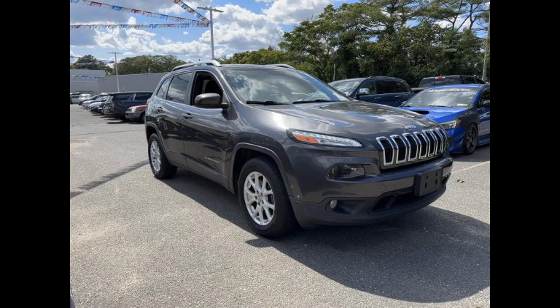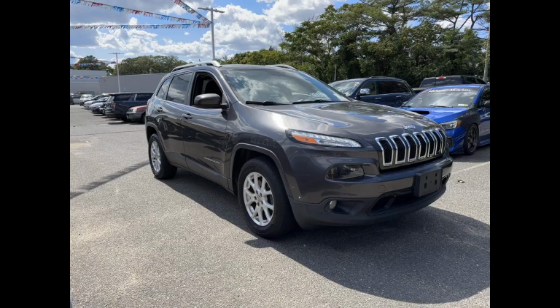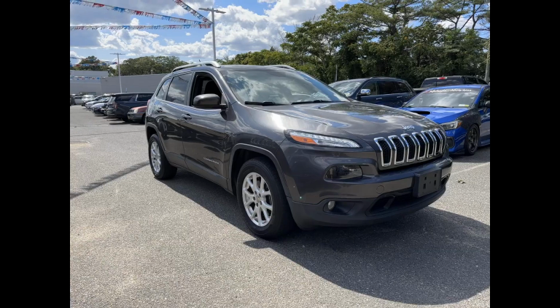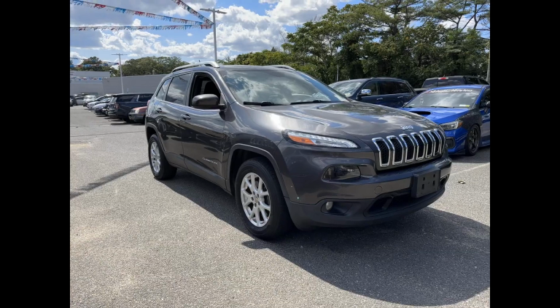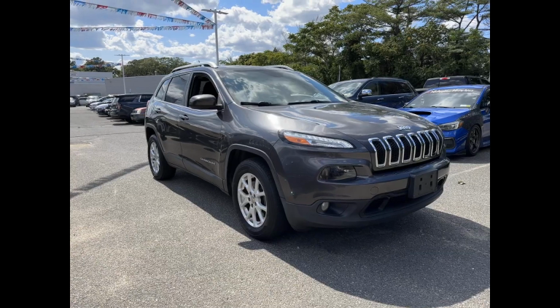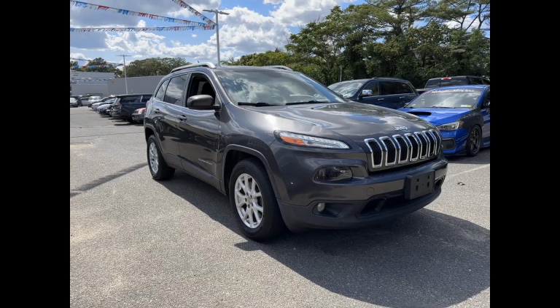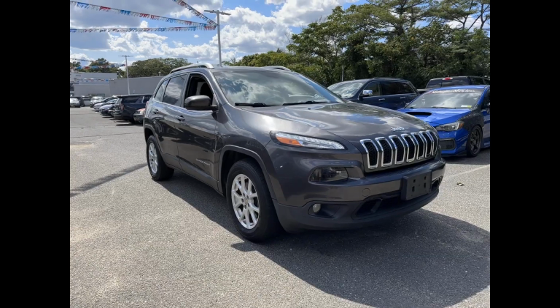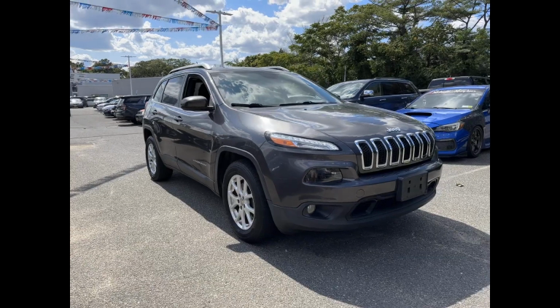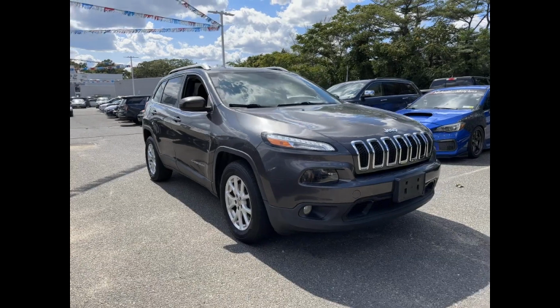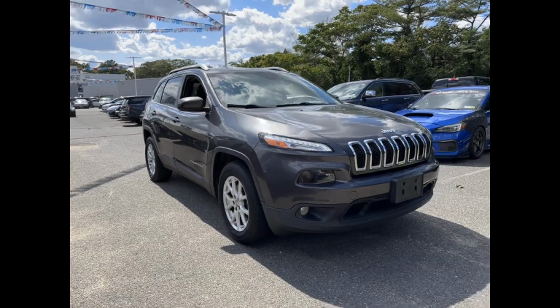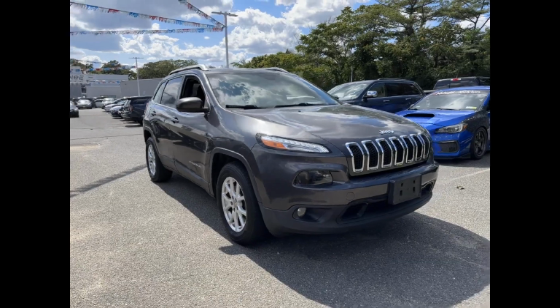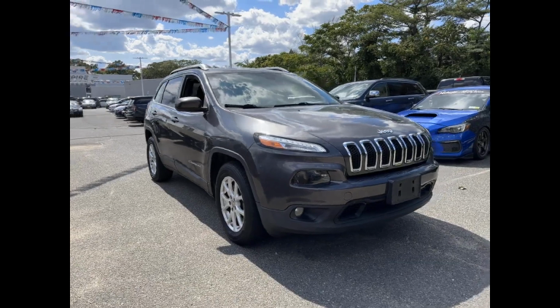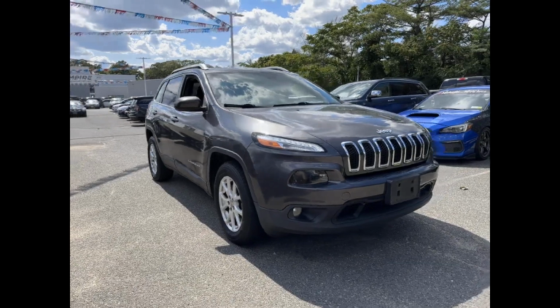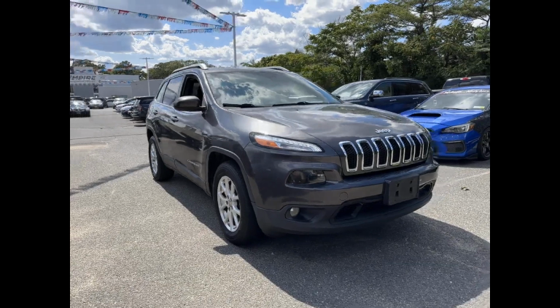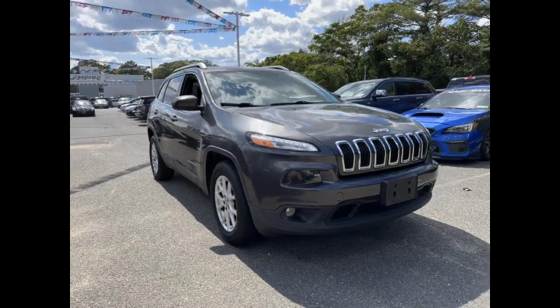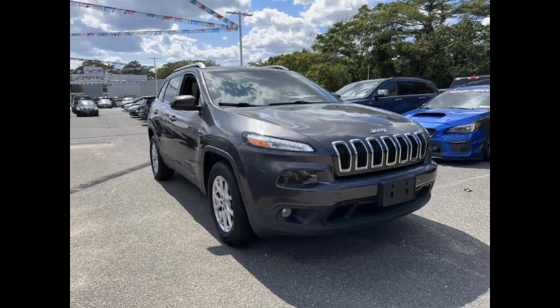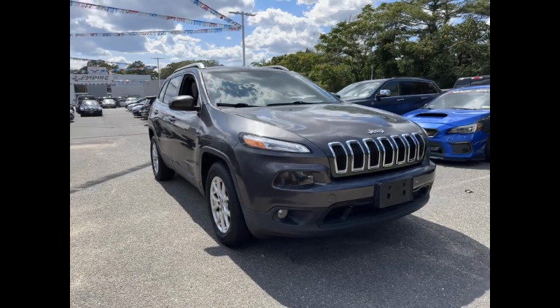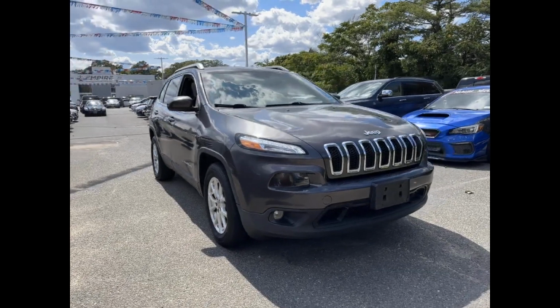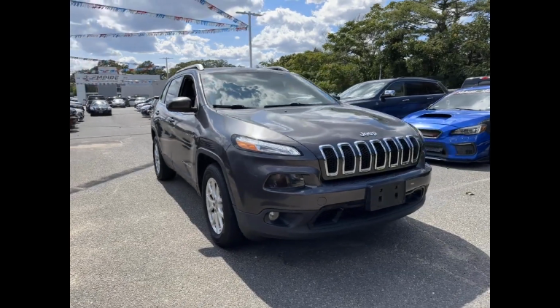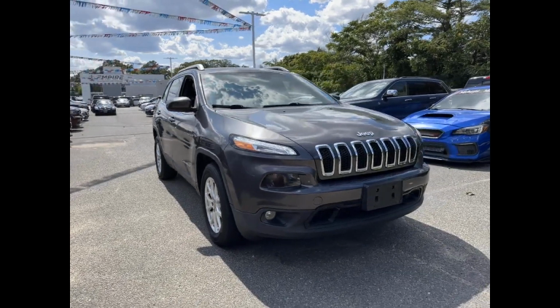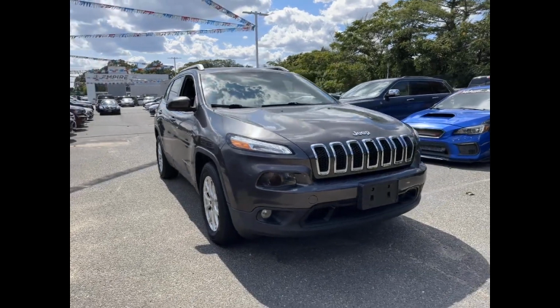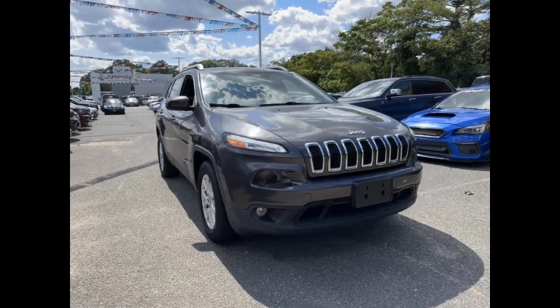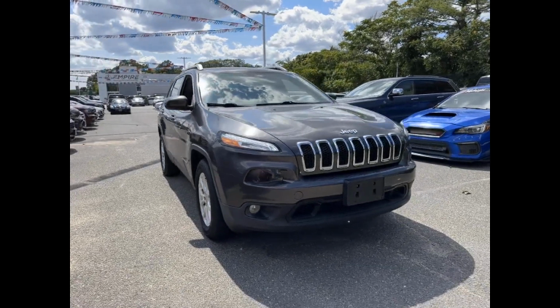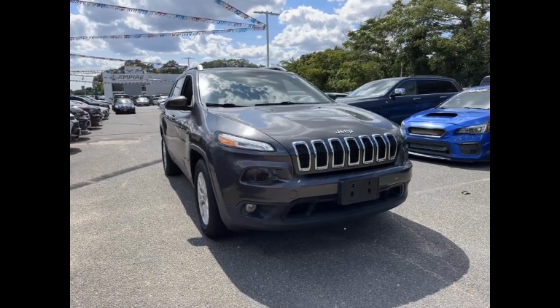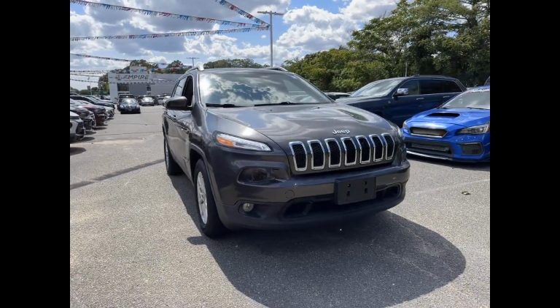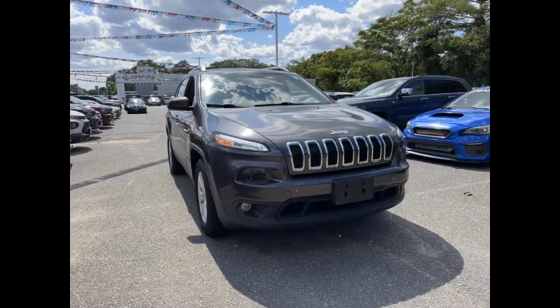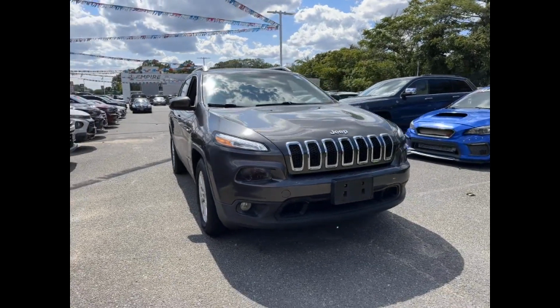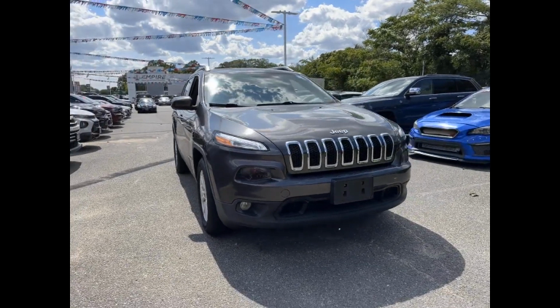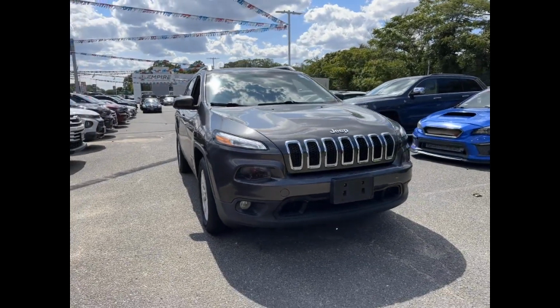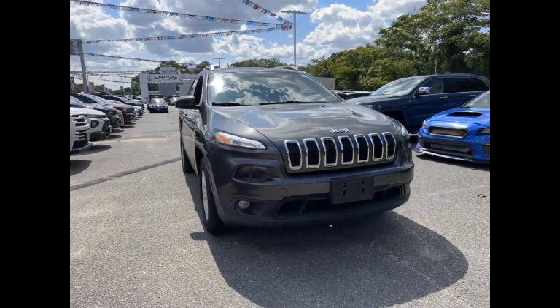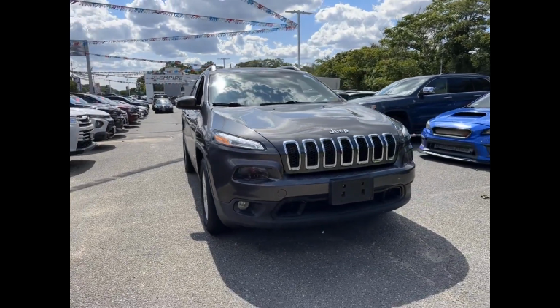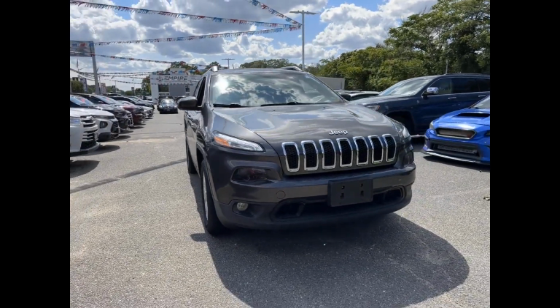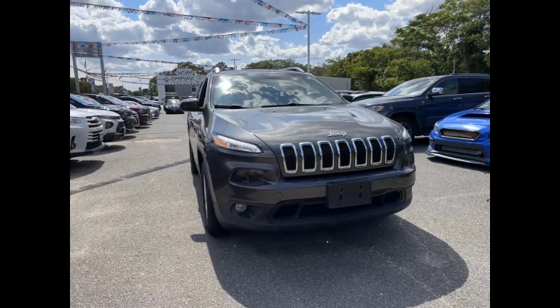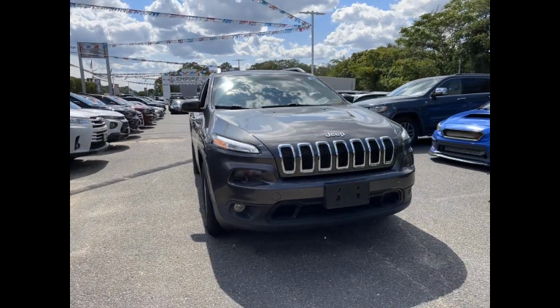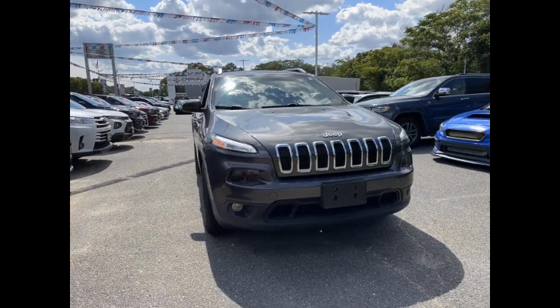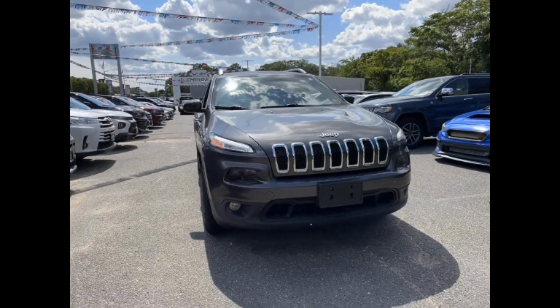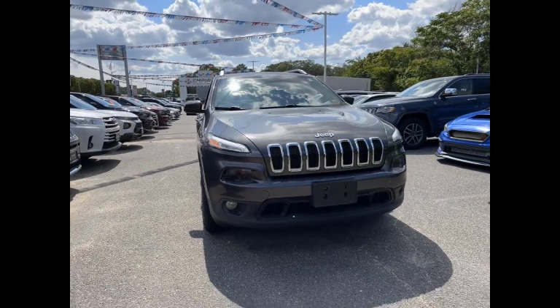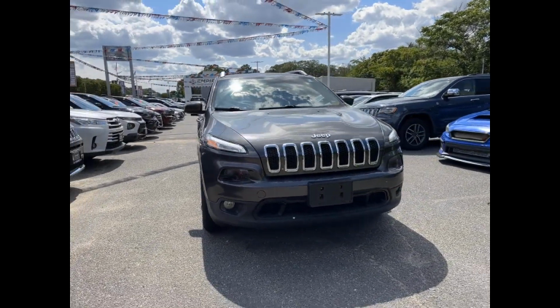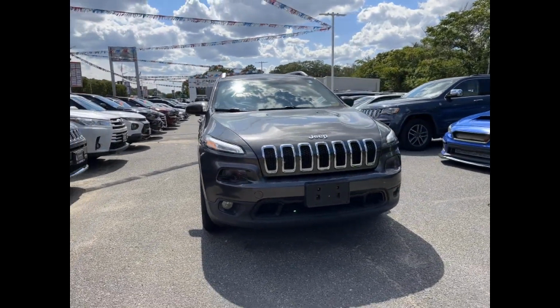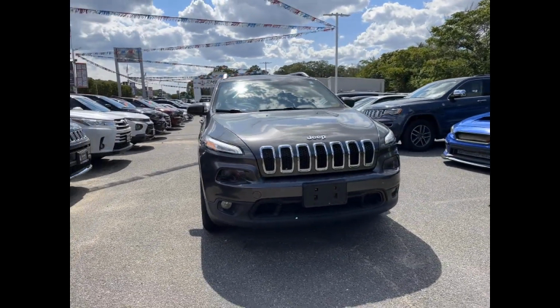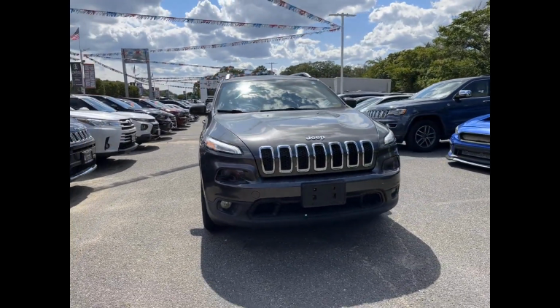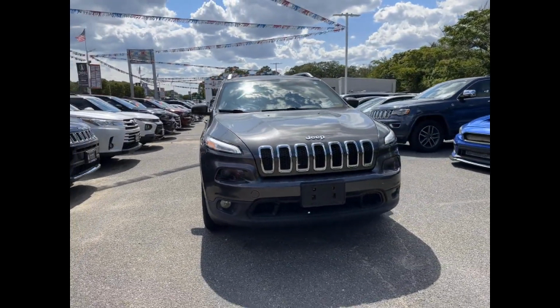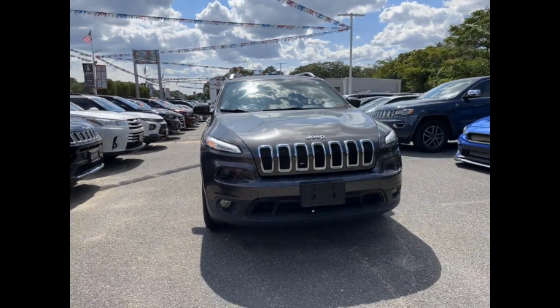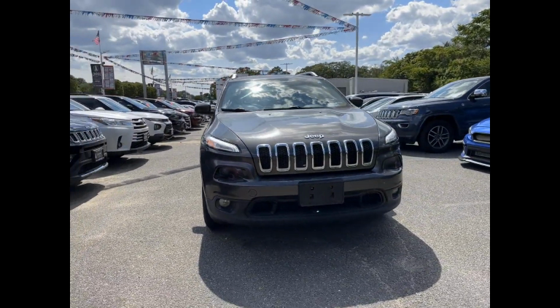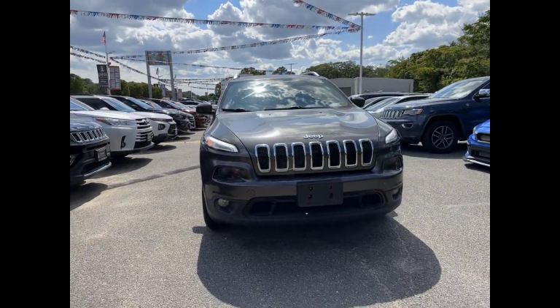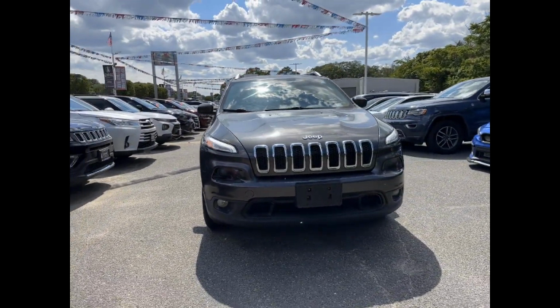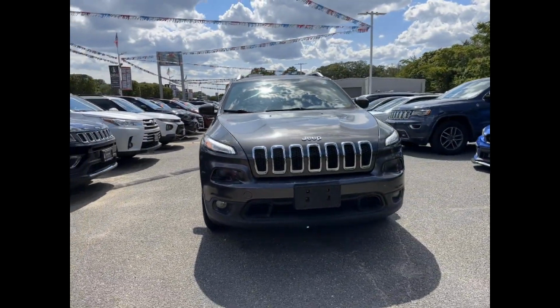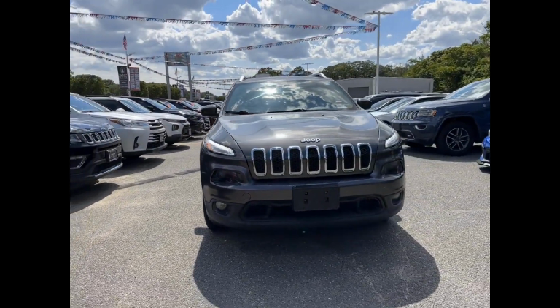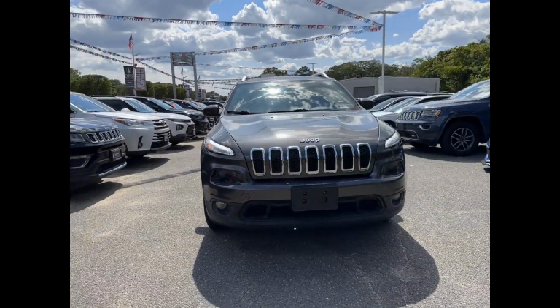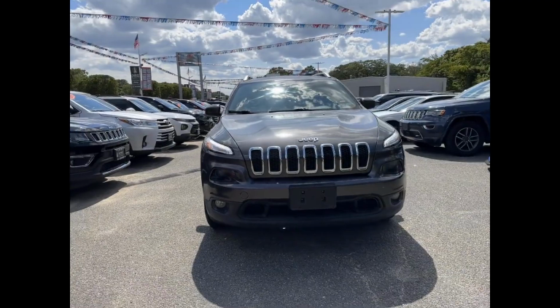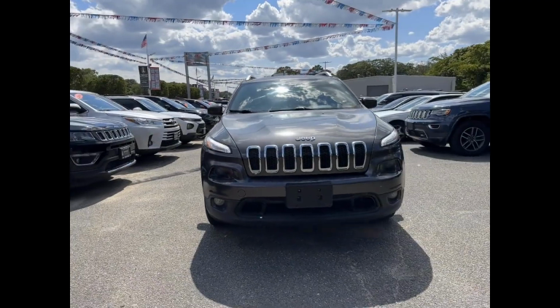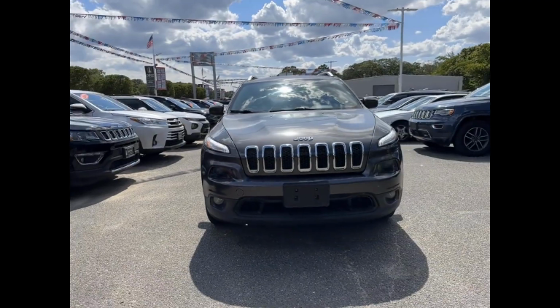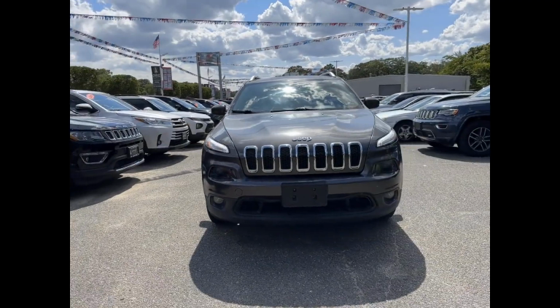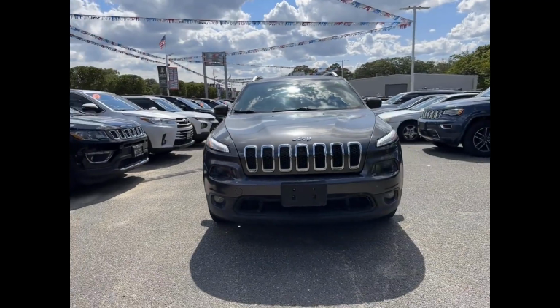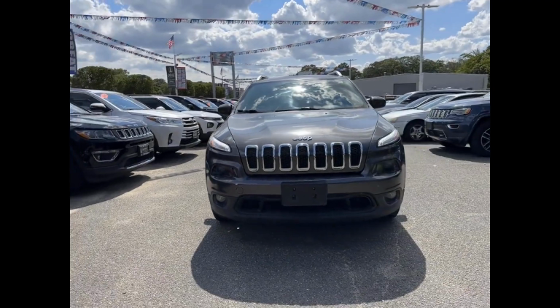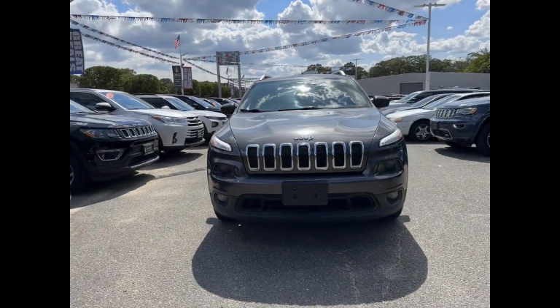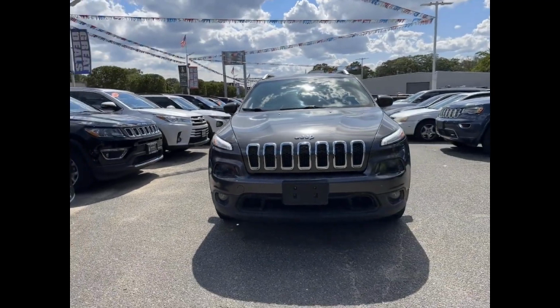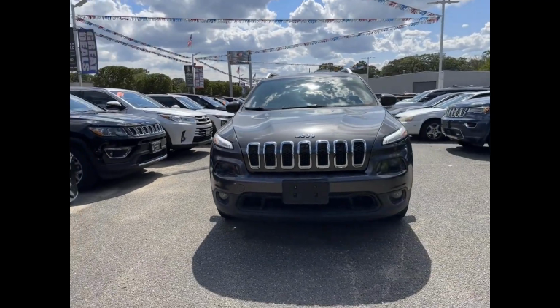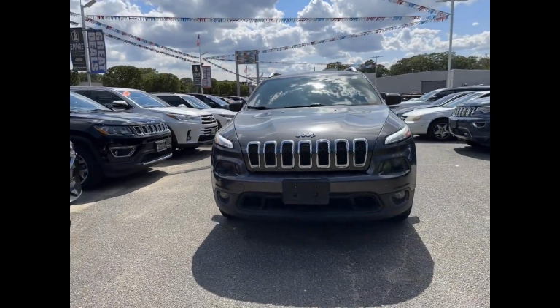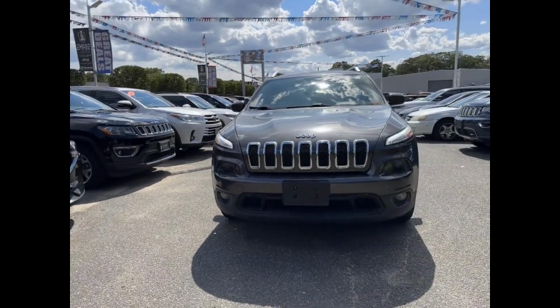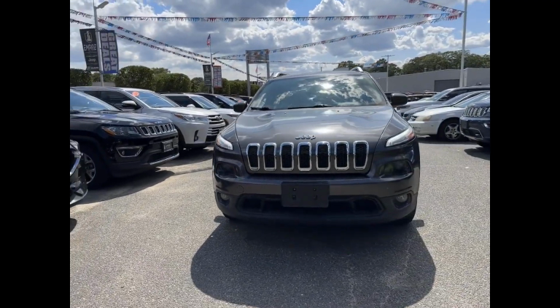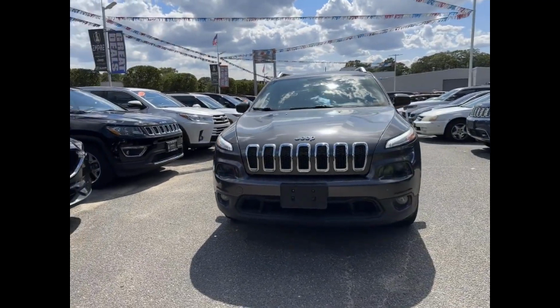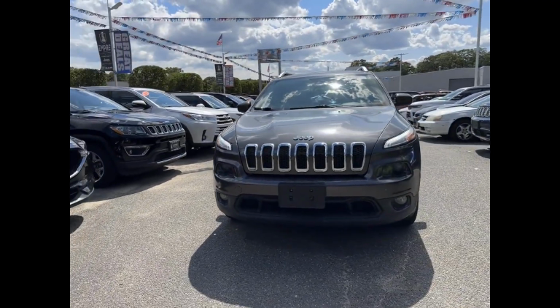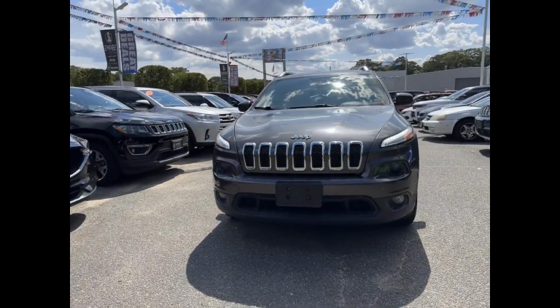2015 Jeep Cherokee. This SUV offers space as well as power and performance.